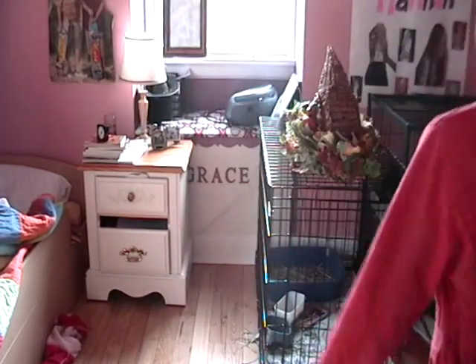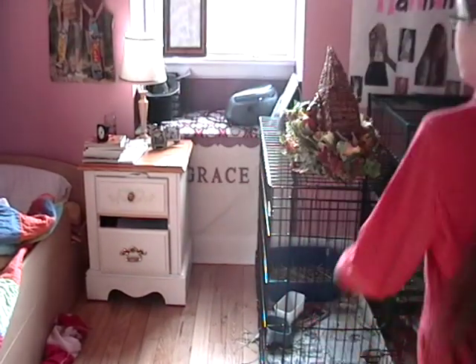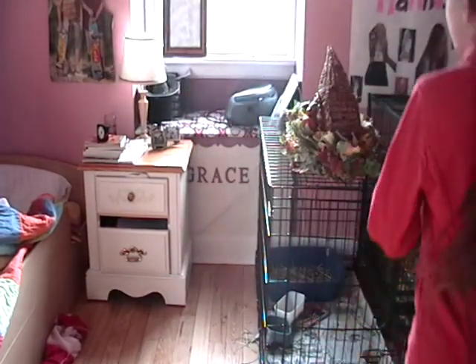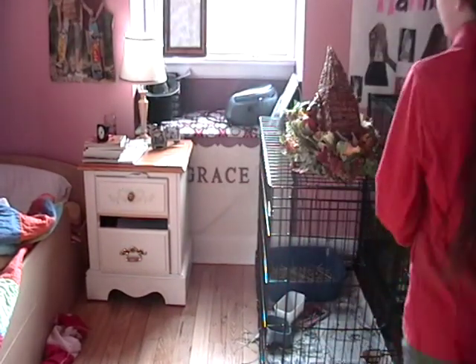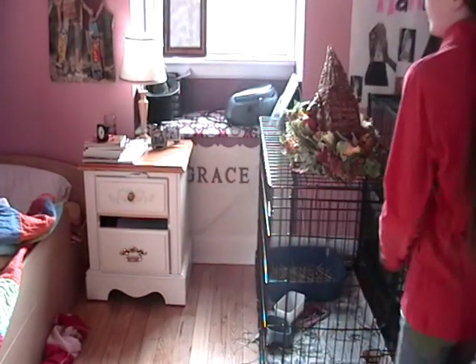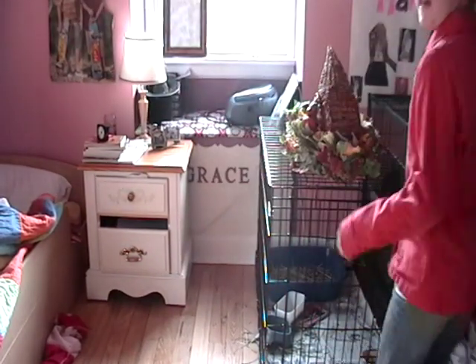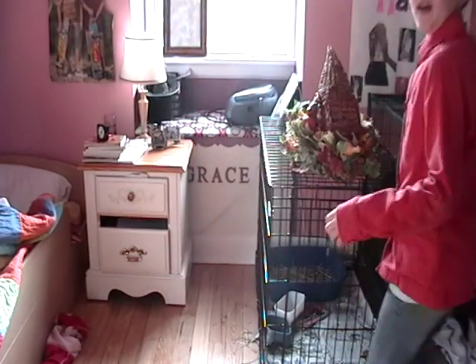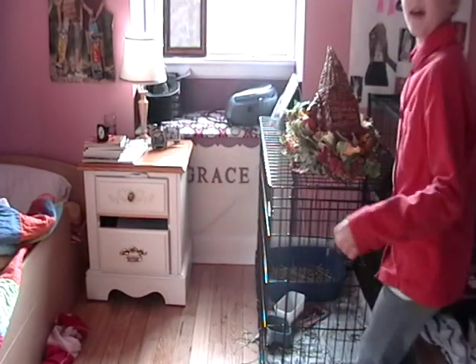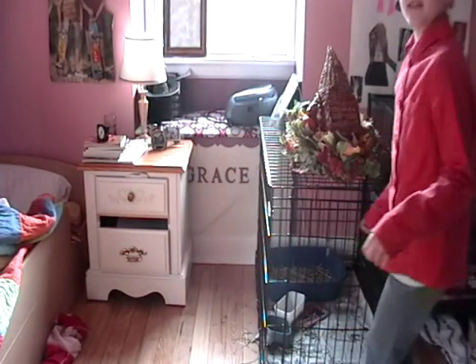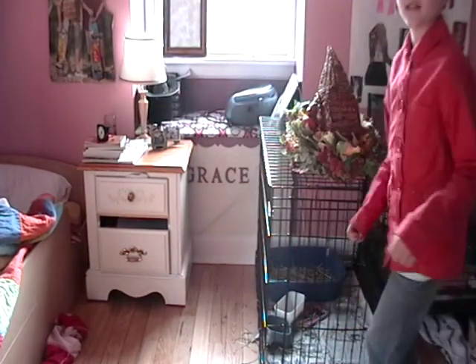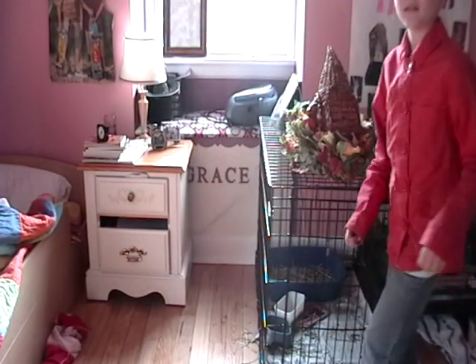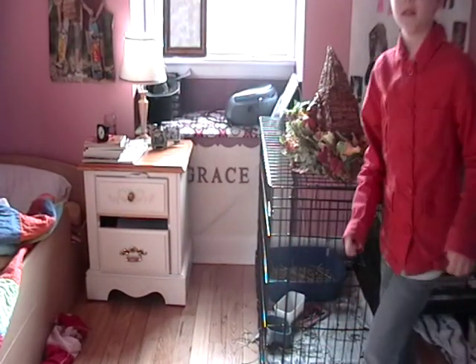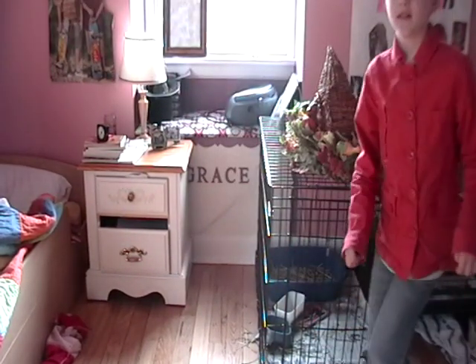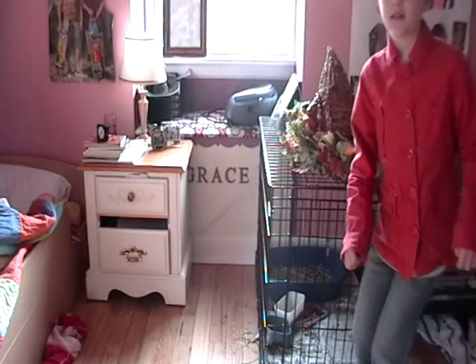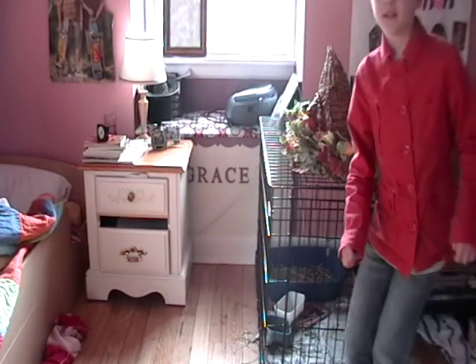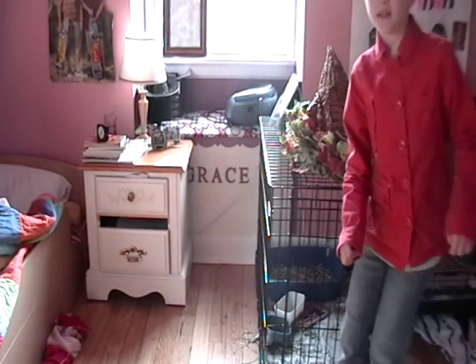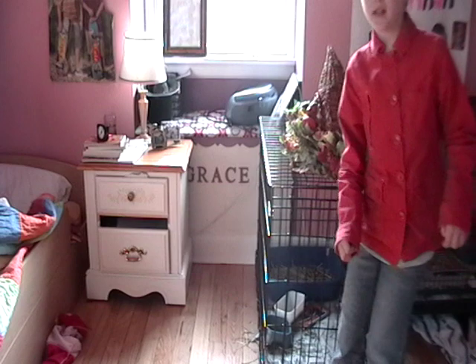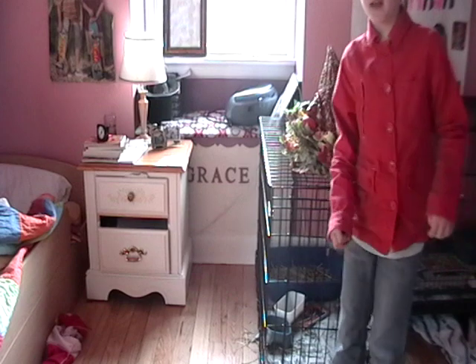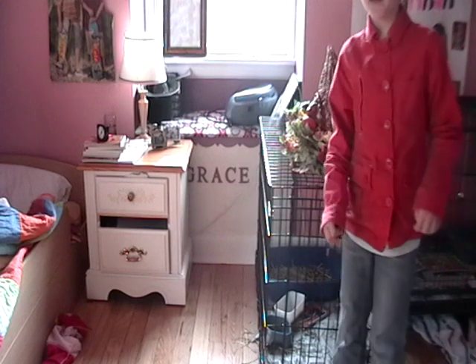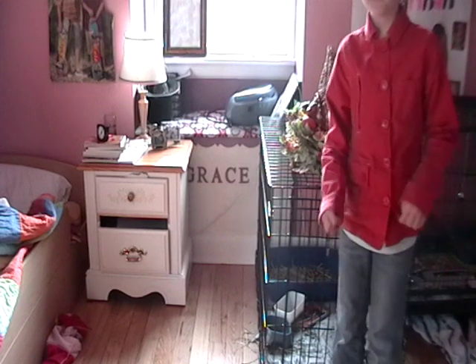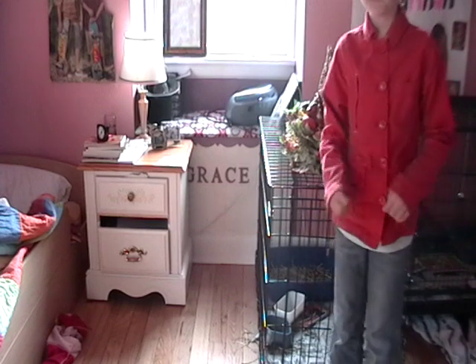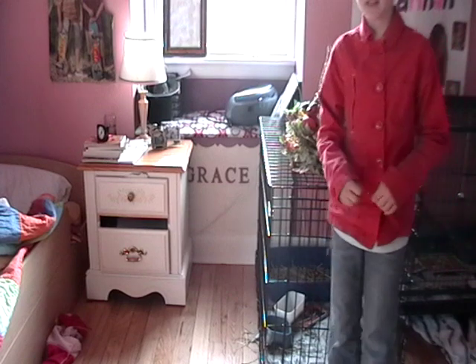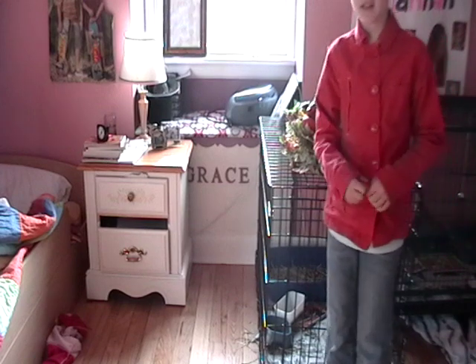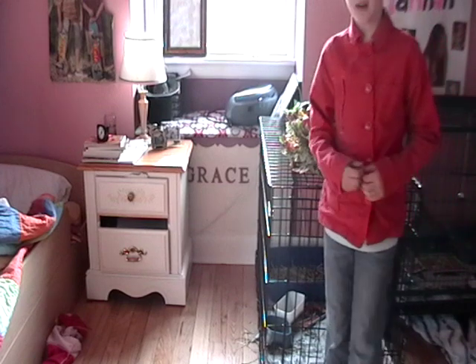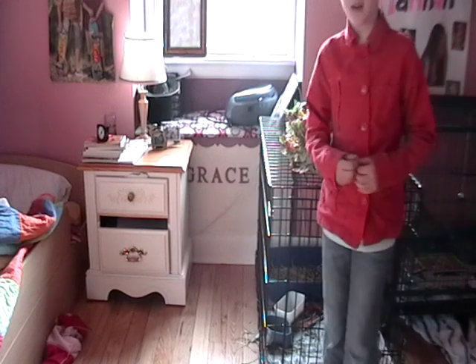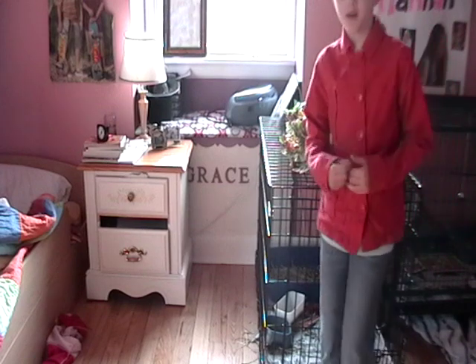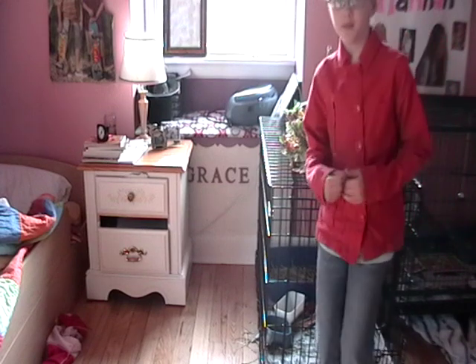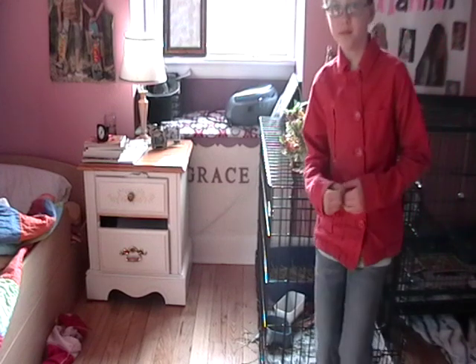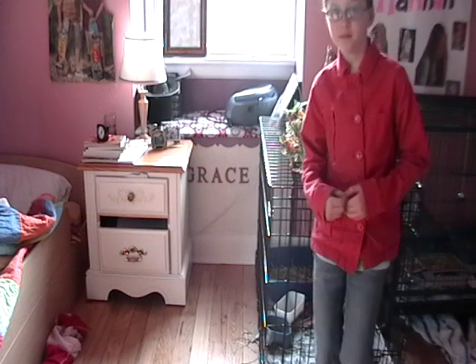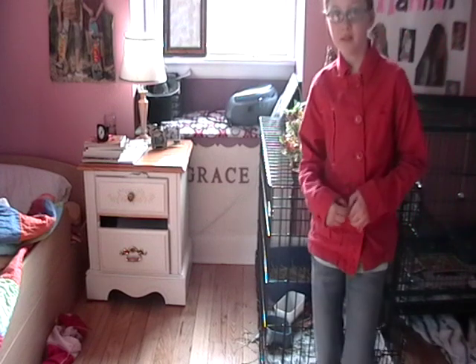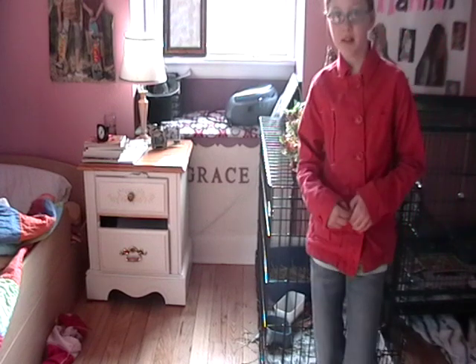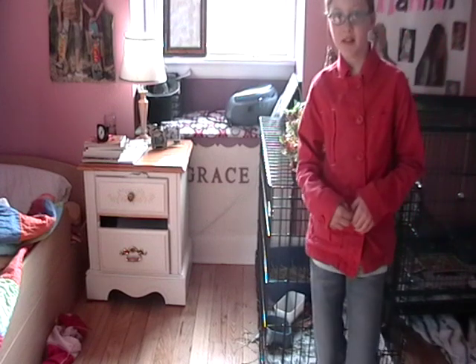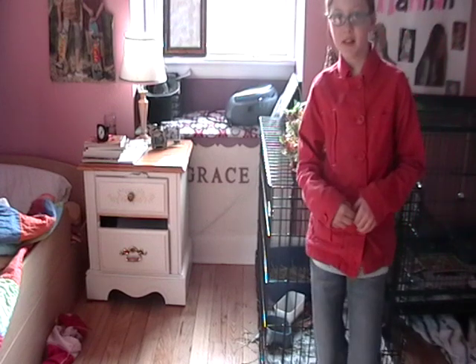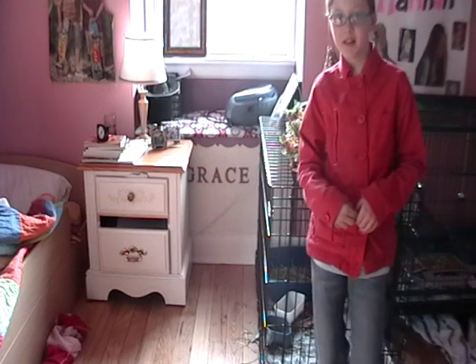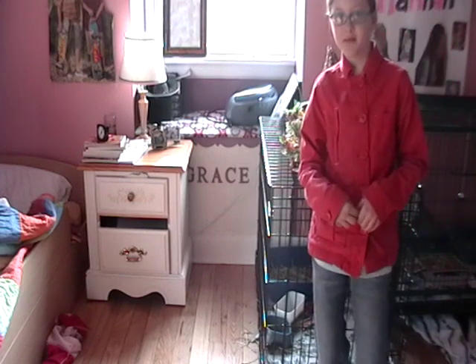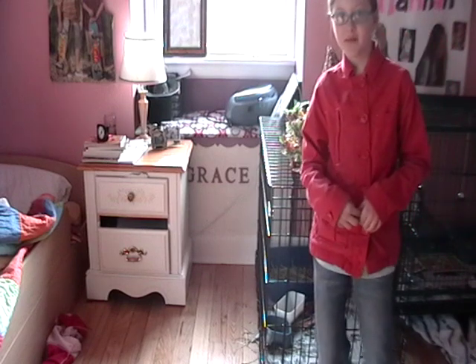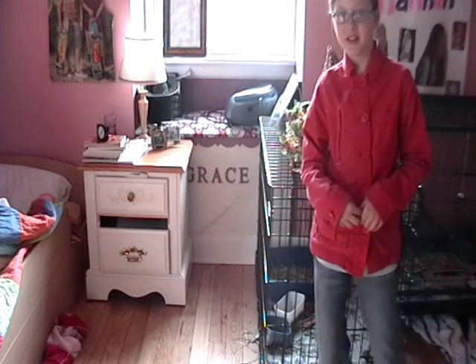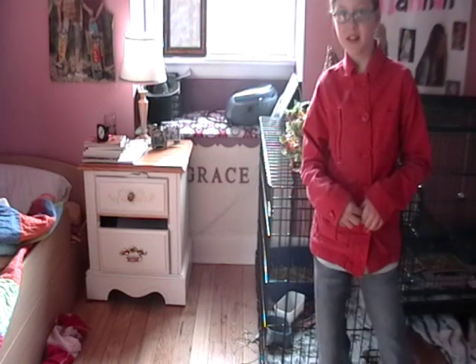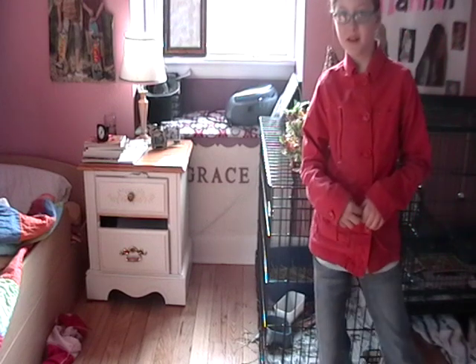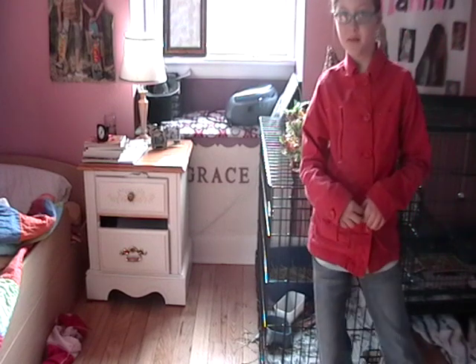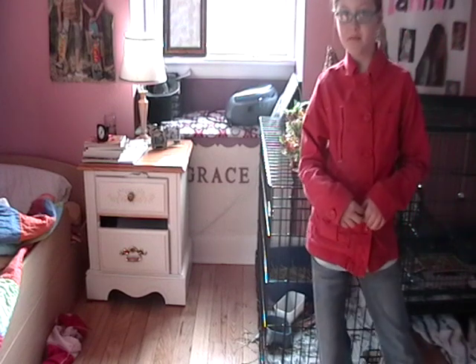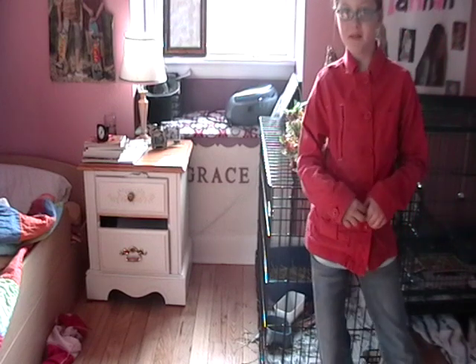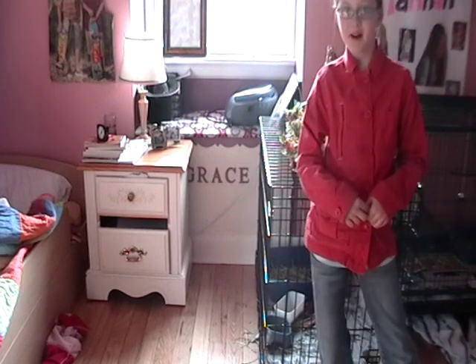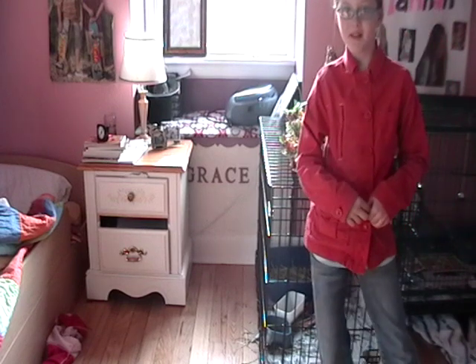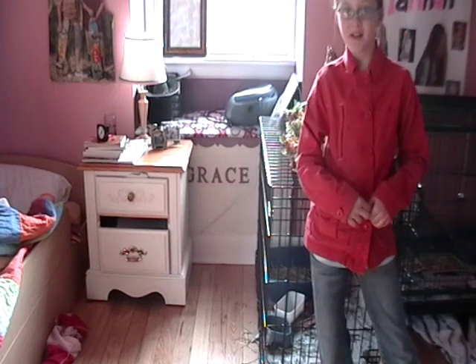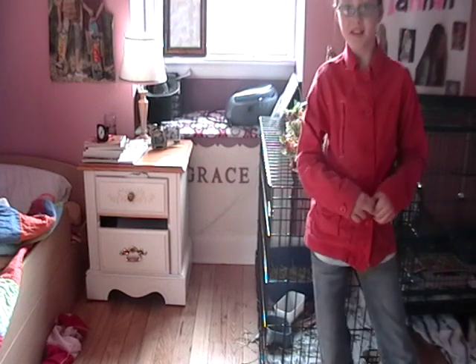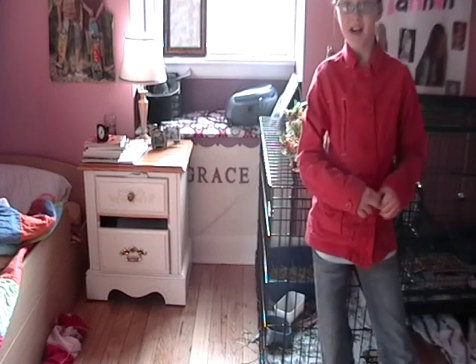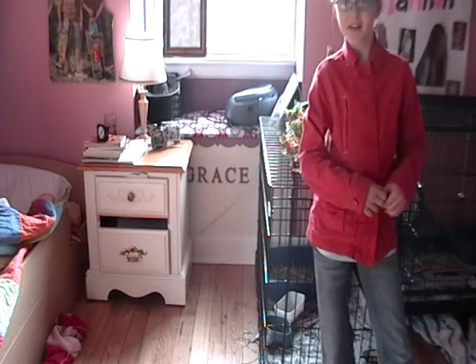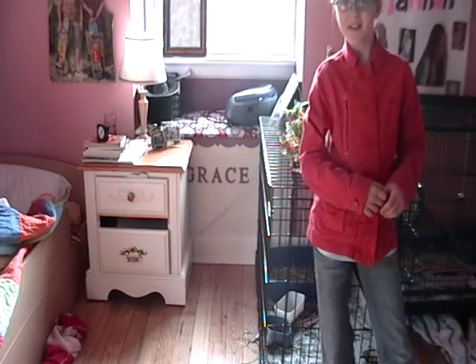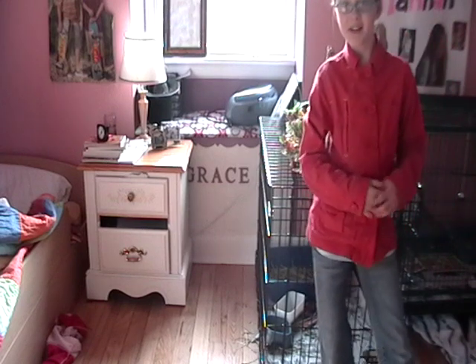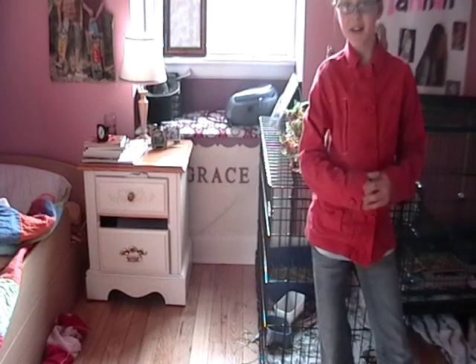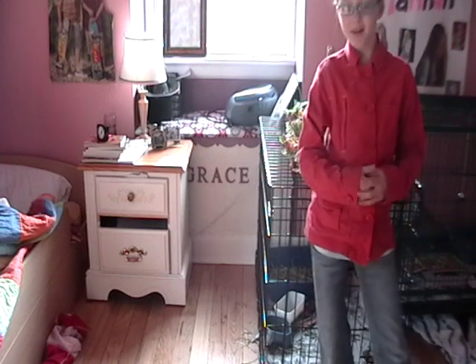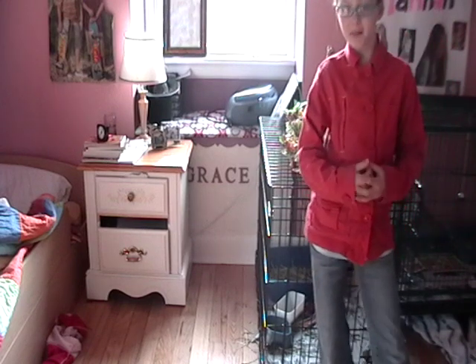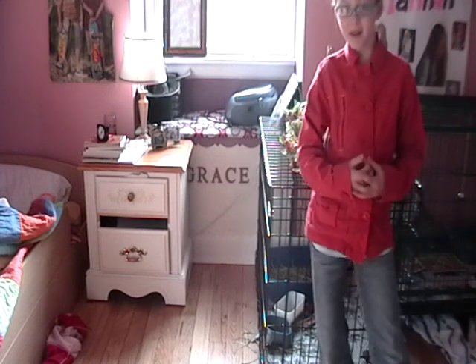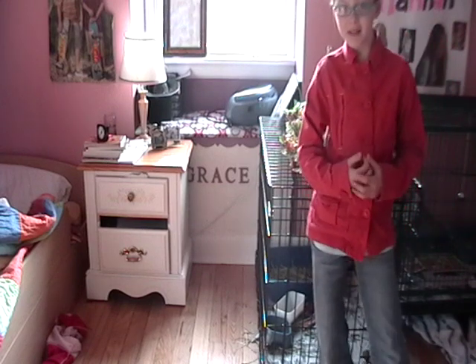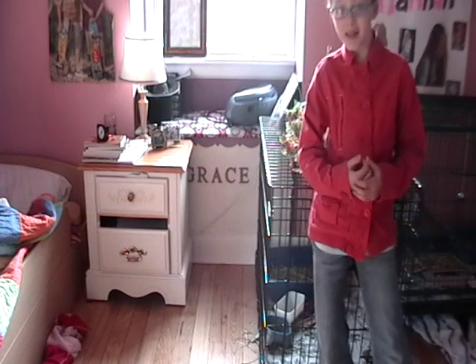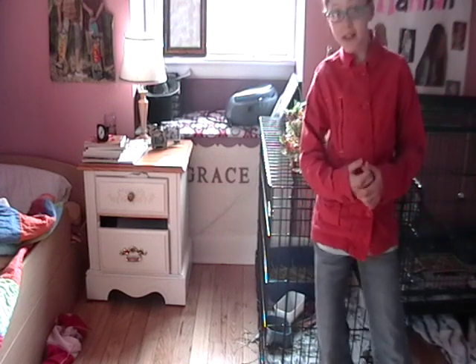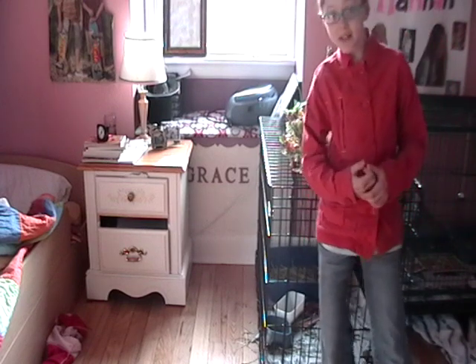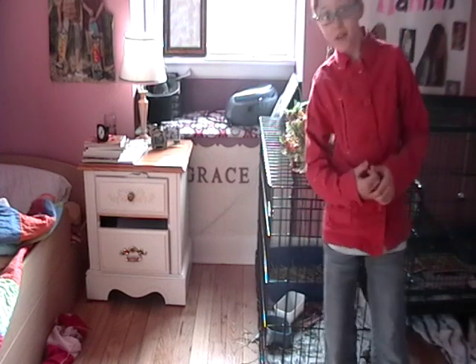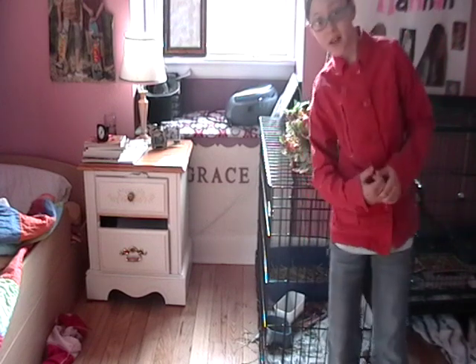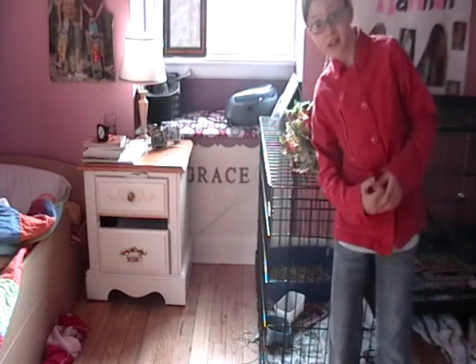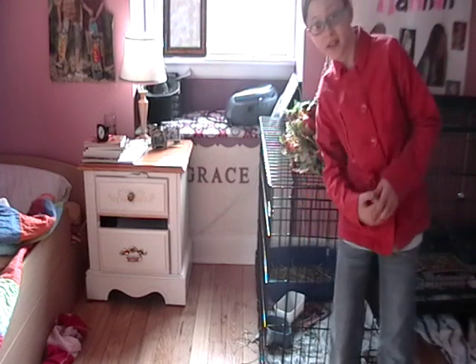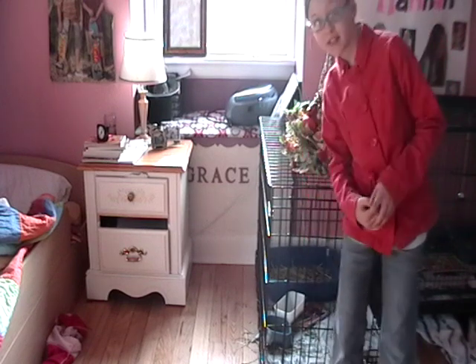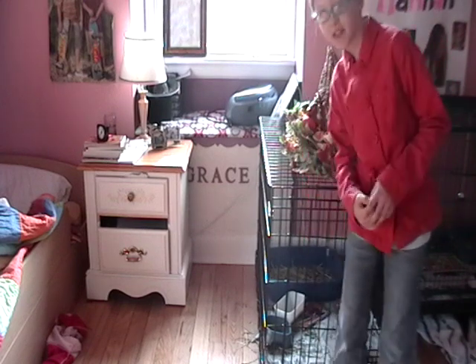Hey guys, today I'm gonna teach you how to decorate your pet's cage for Thanksgiving.